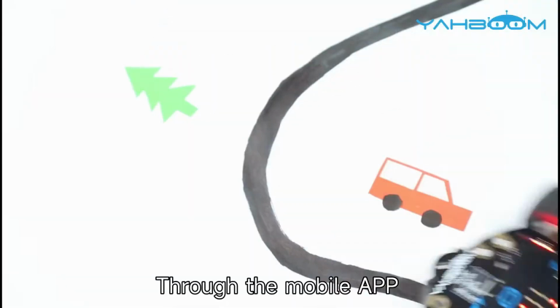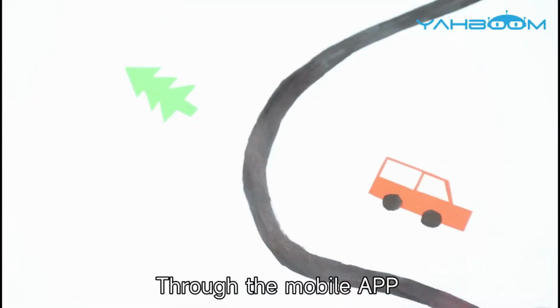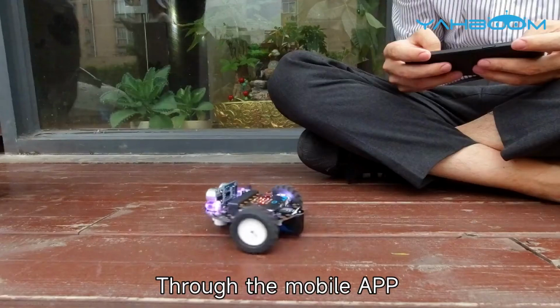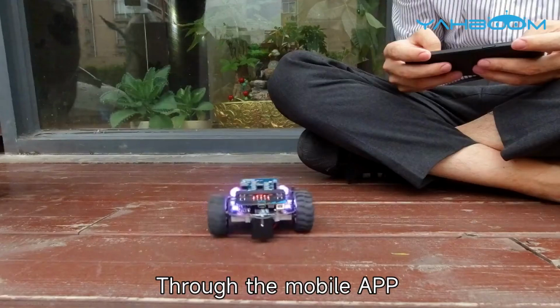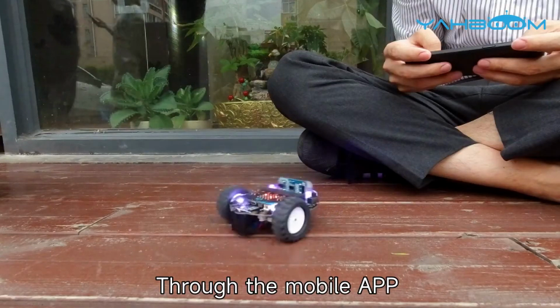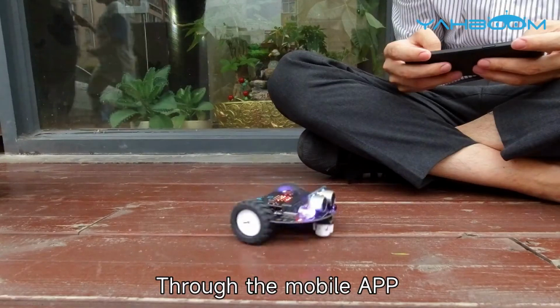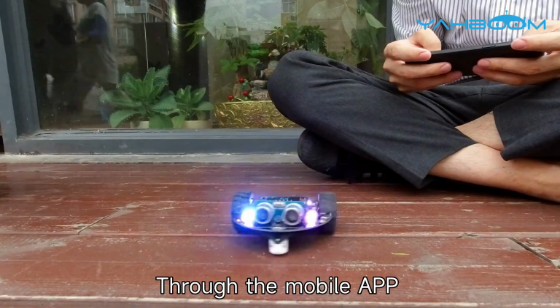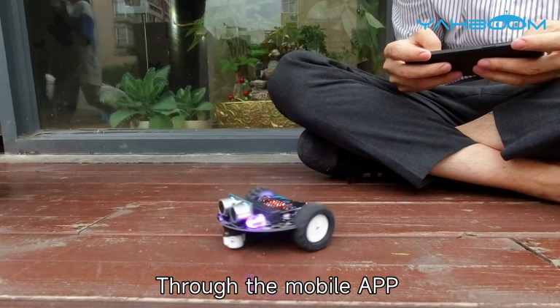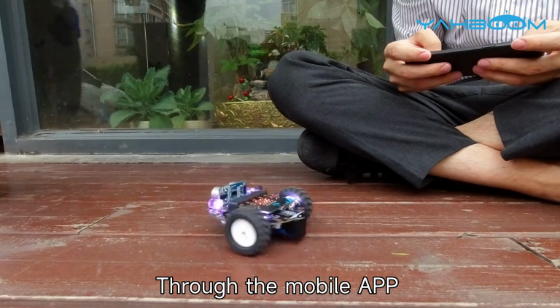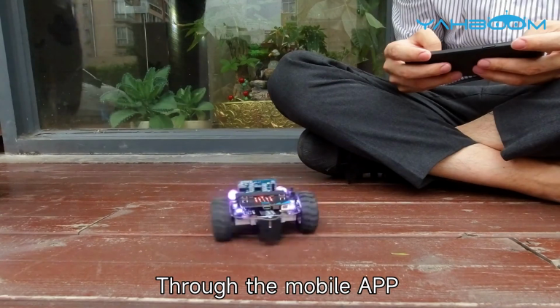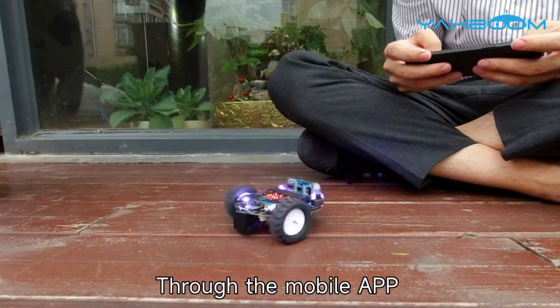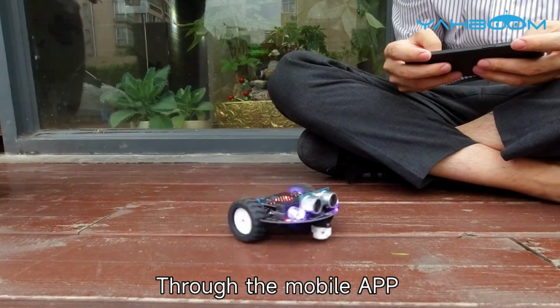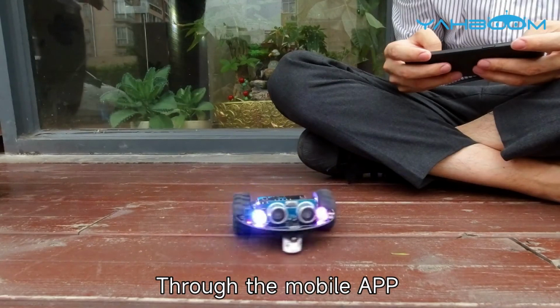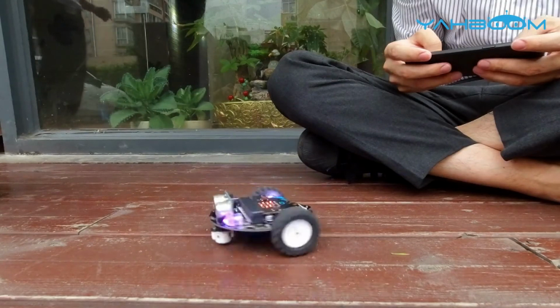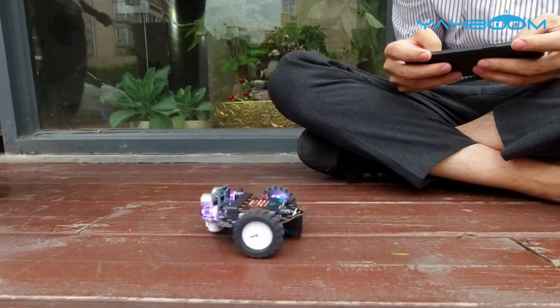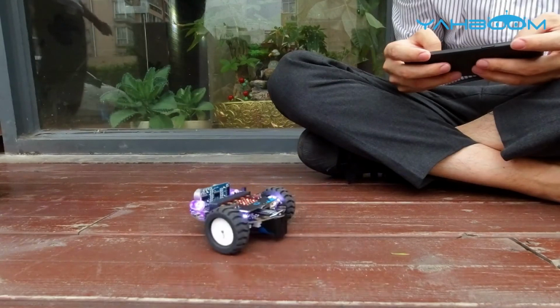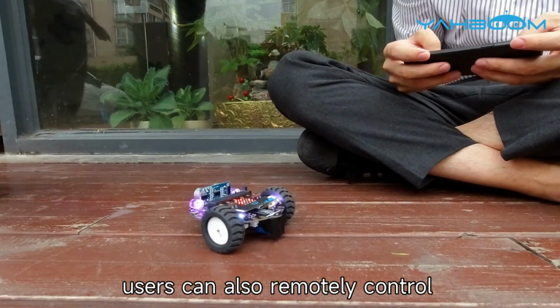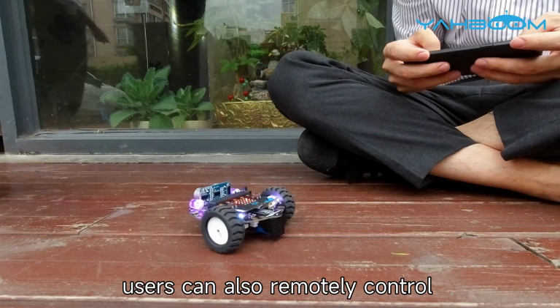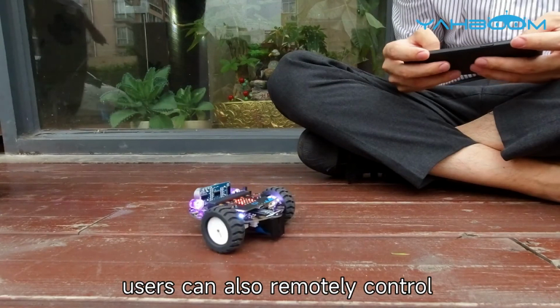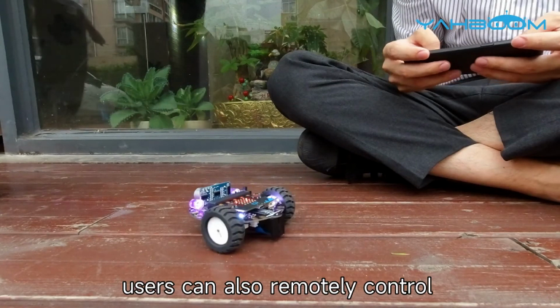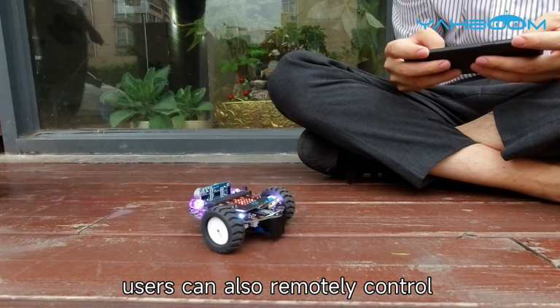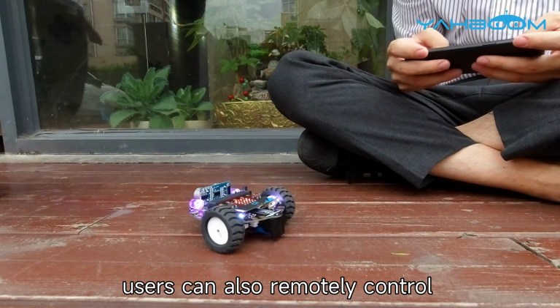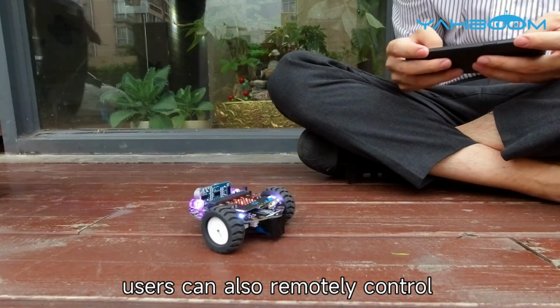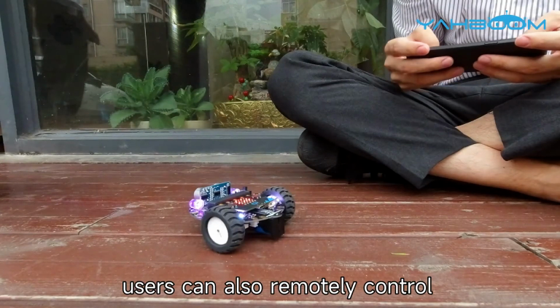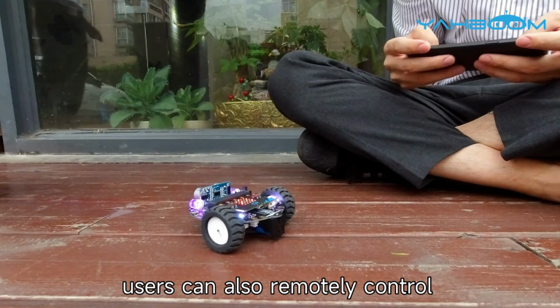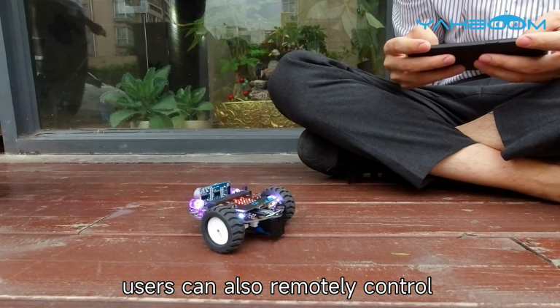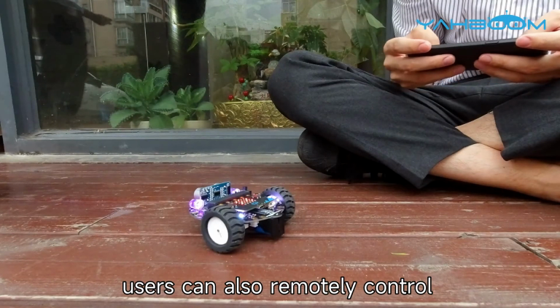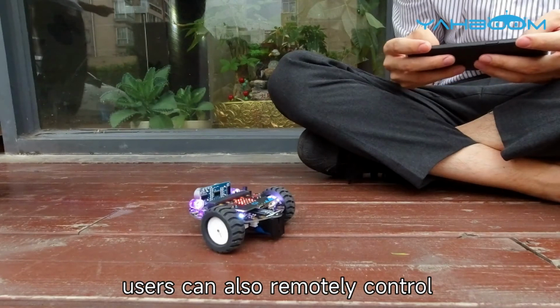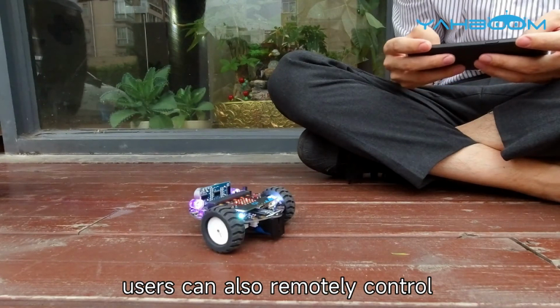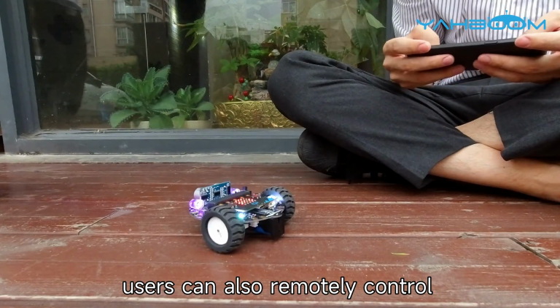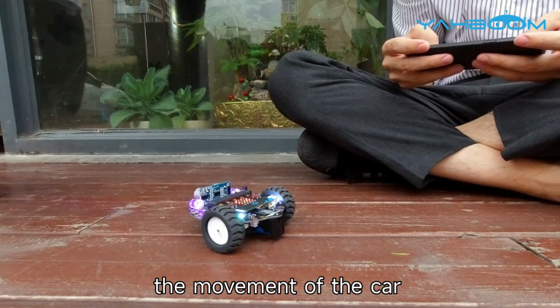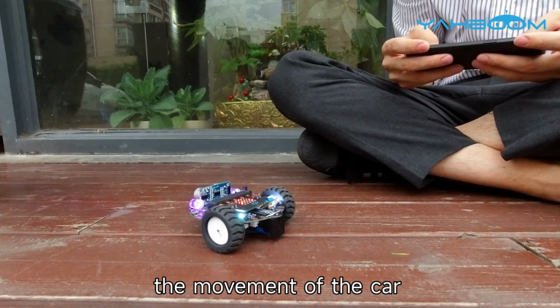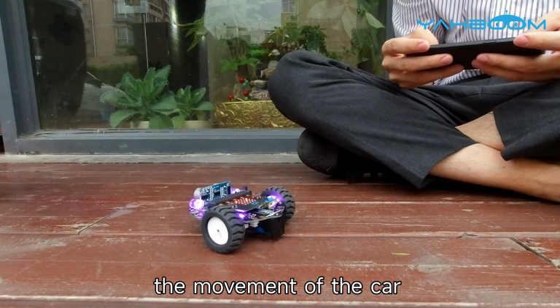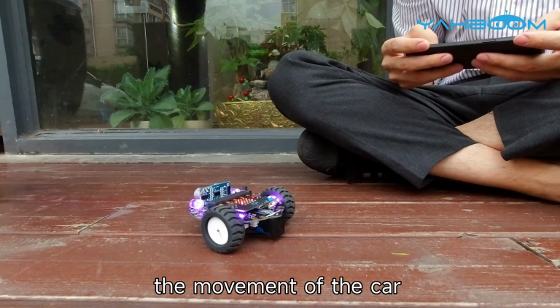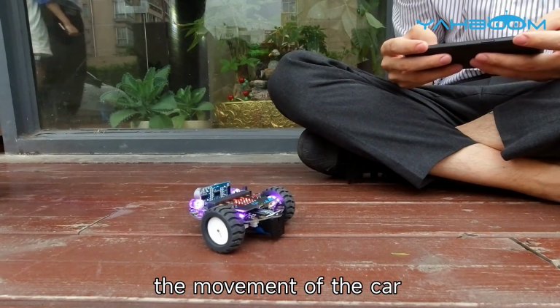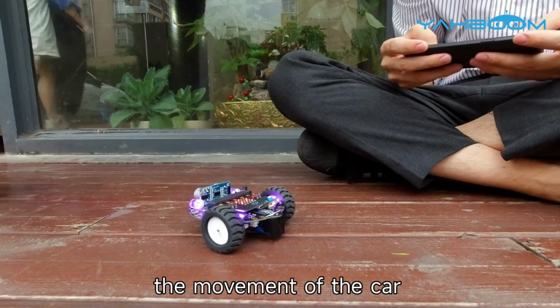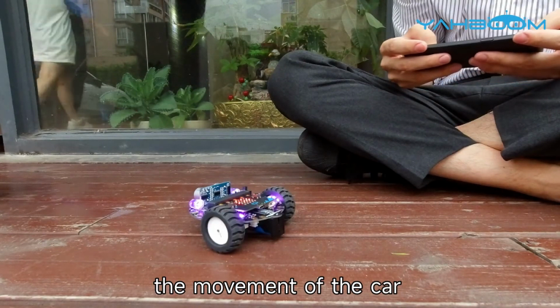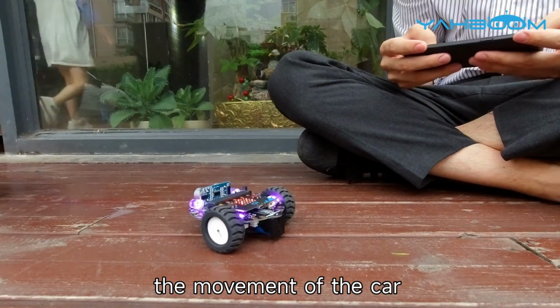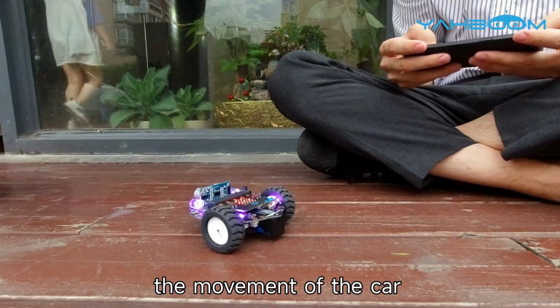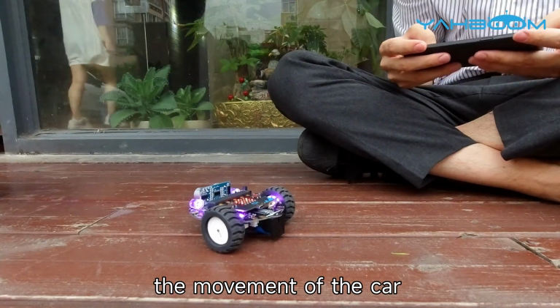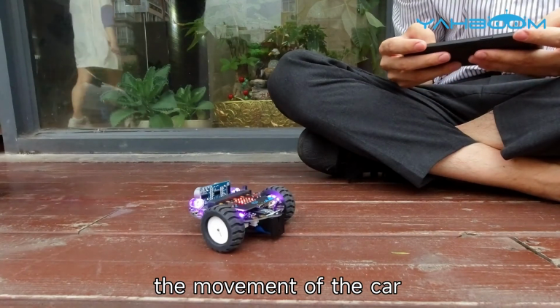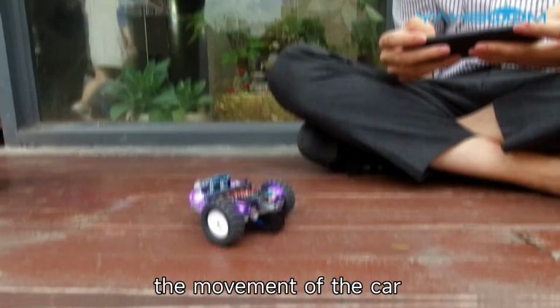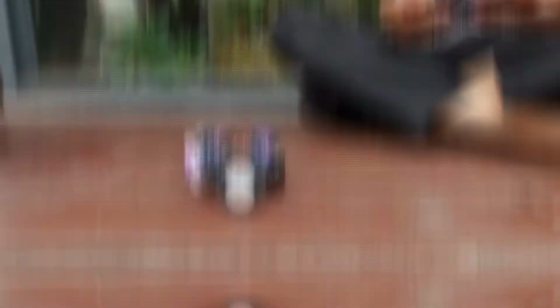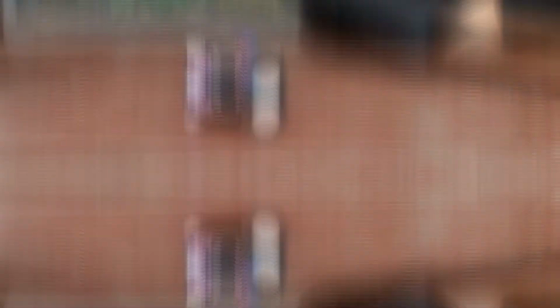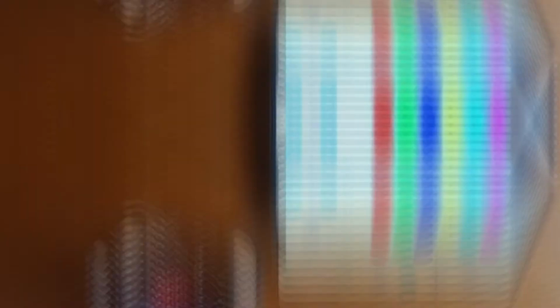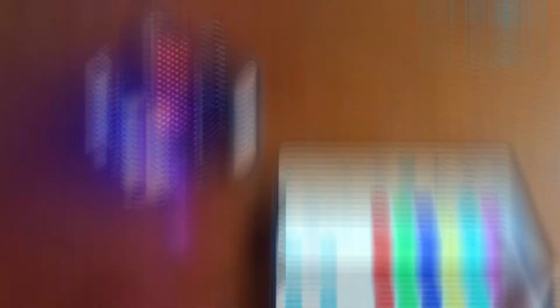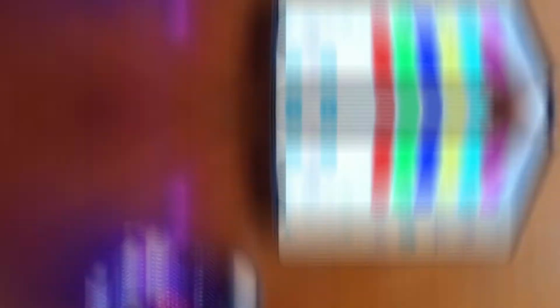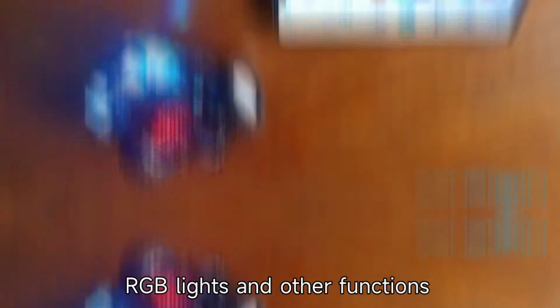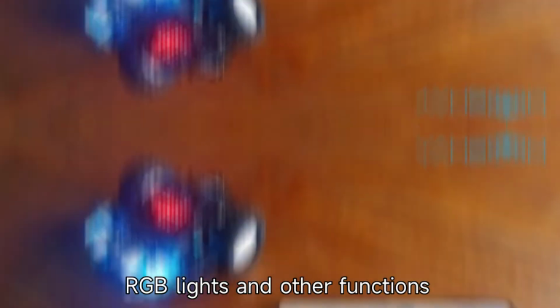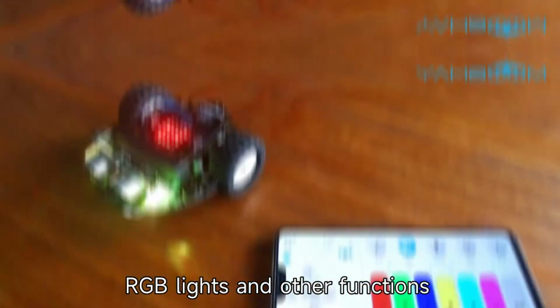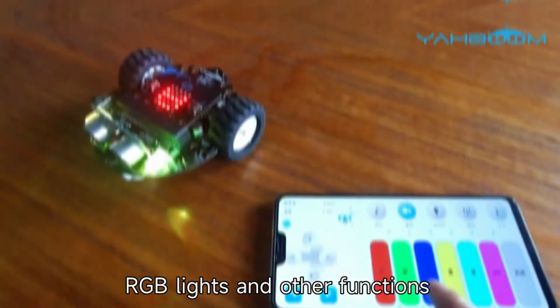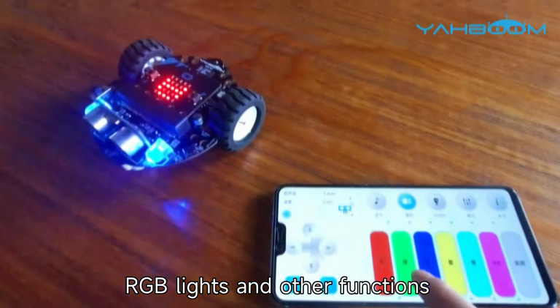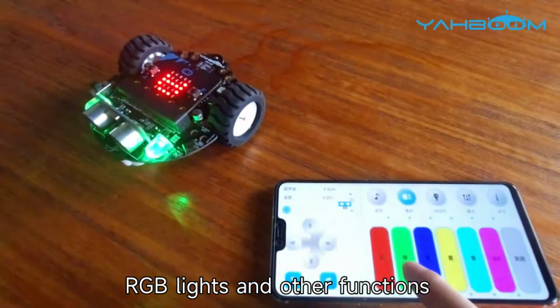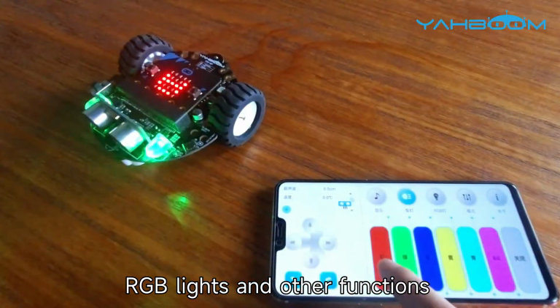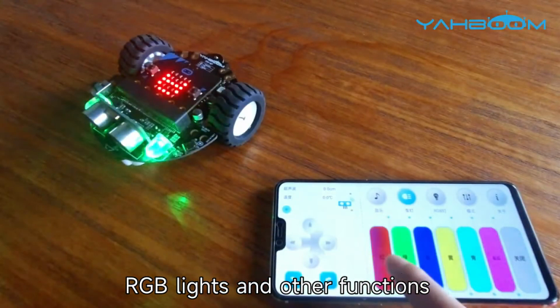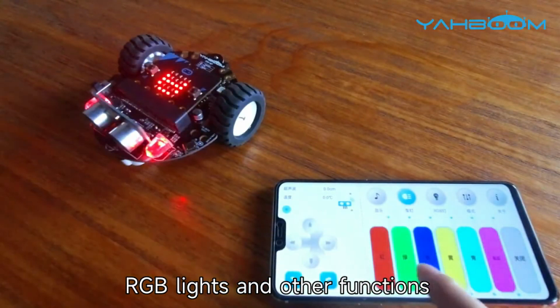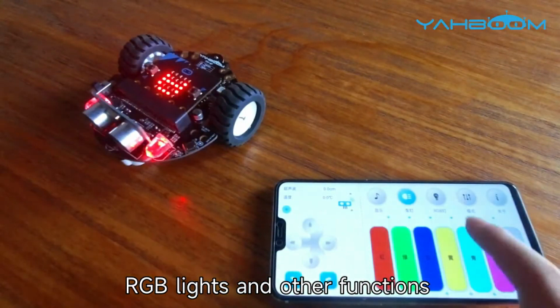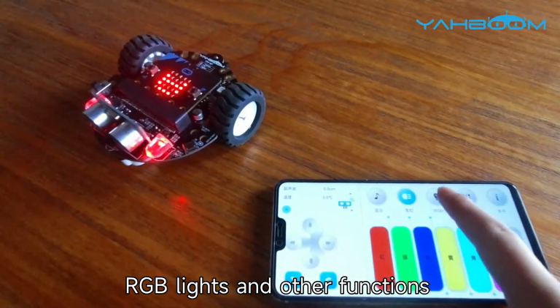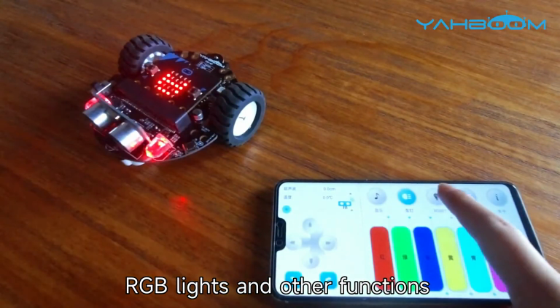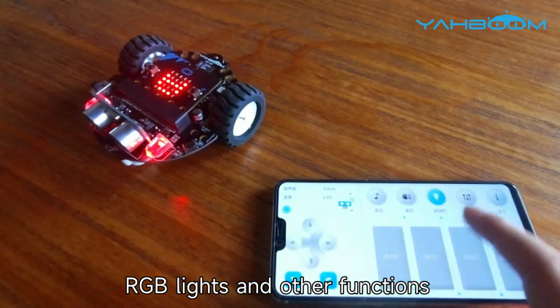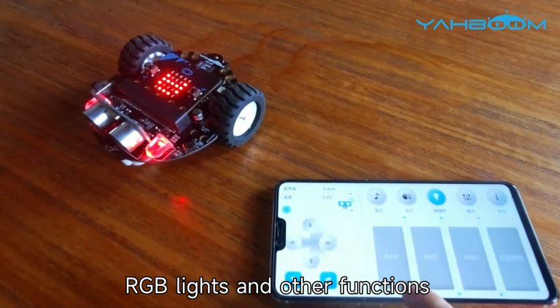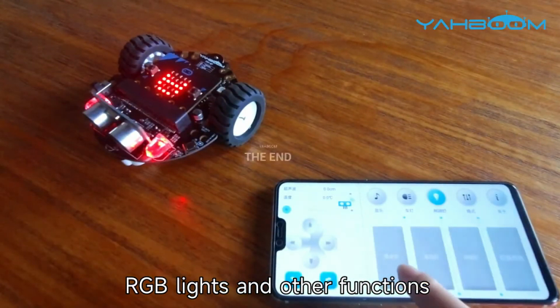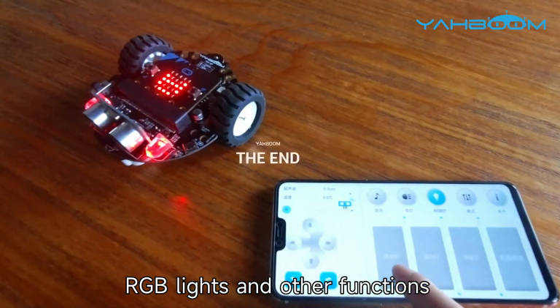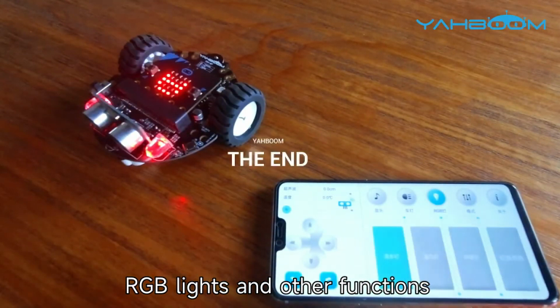Through the mobile app, users can also remotely control the movement of the car, RGB lights, and other functions.